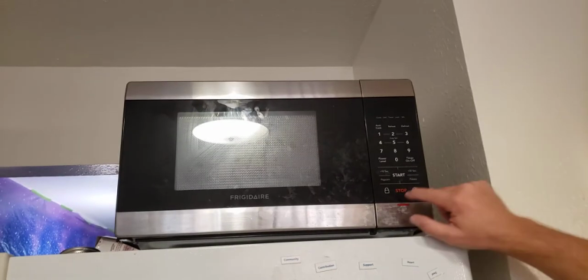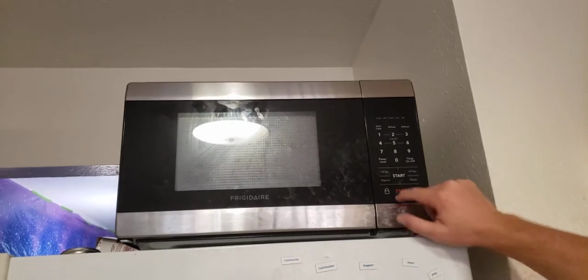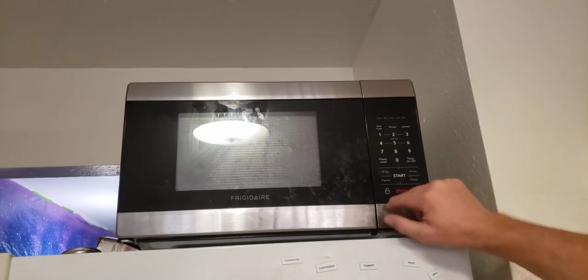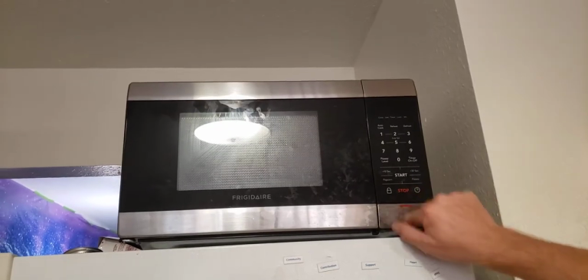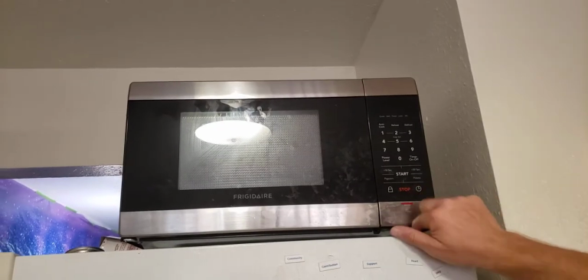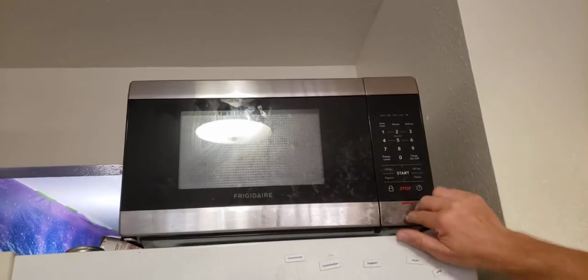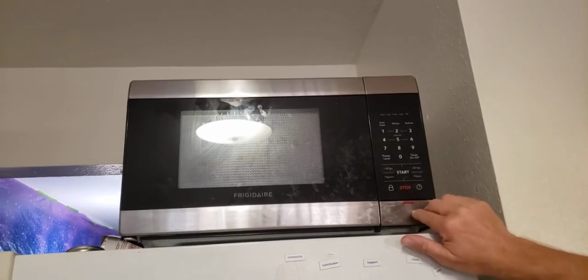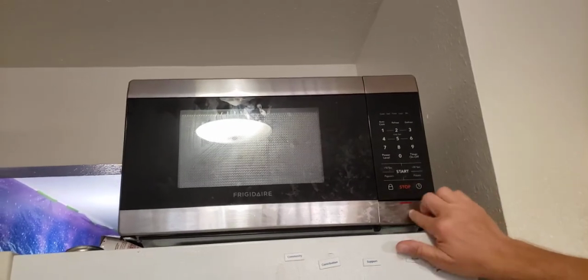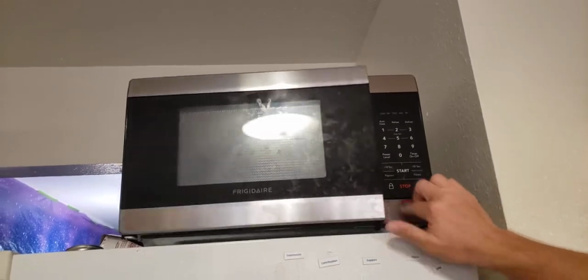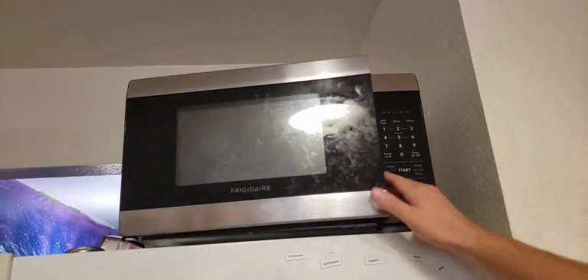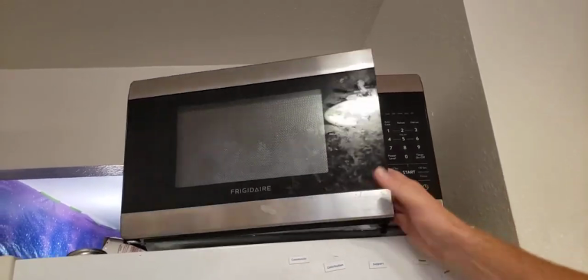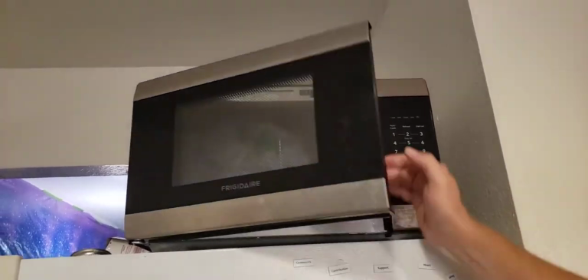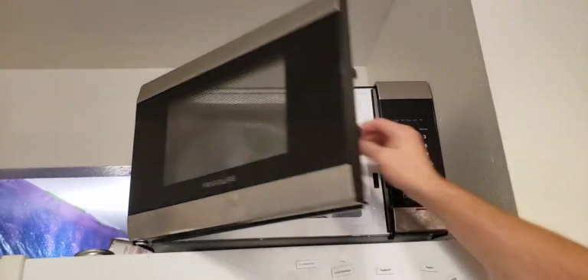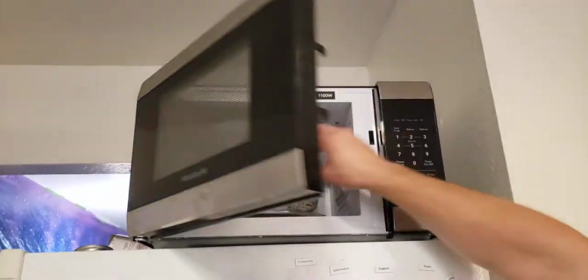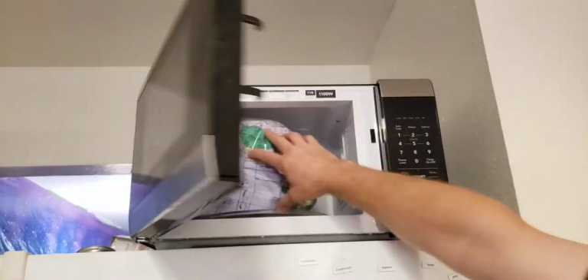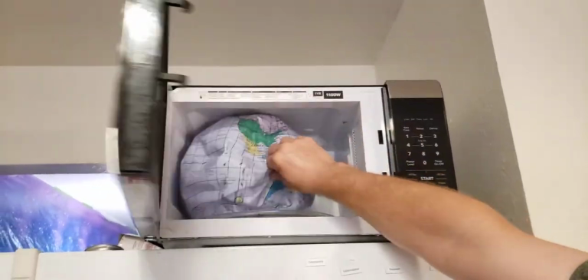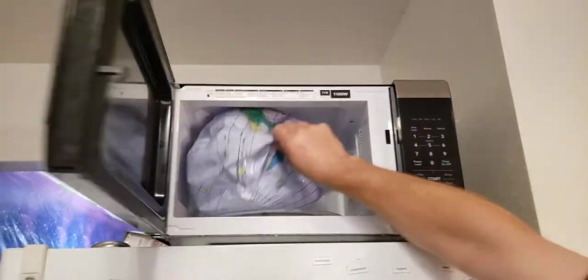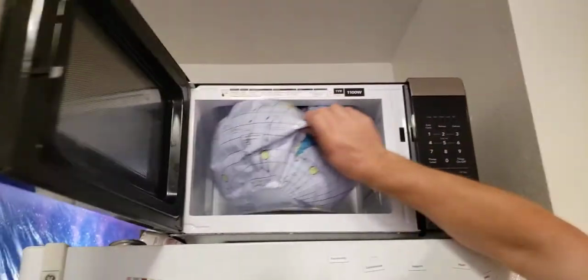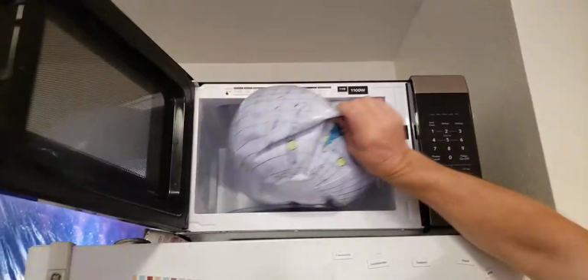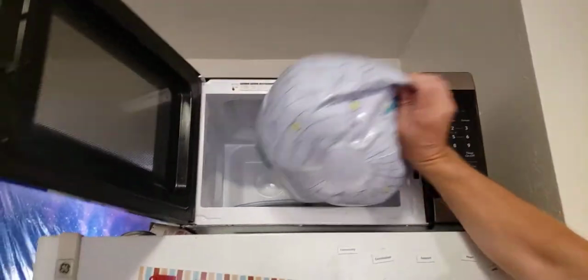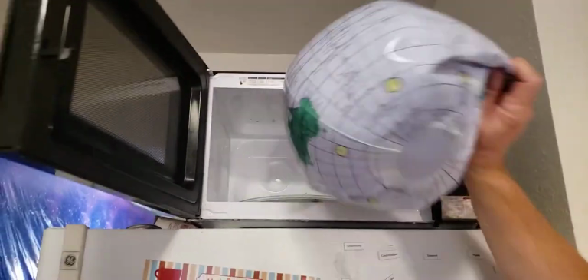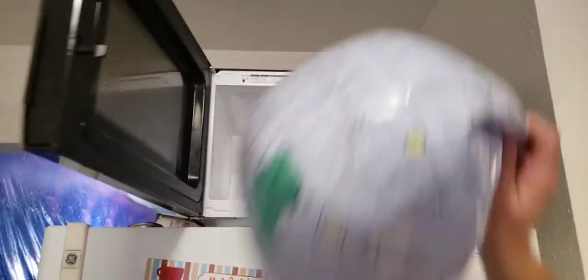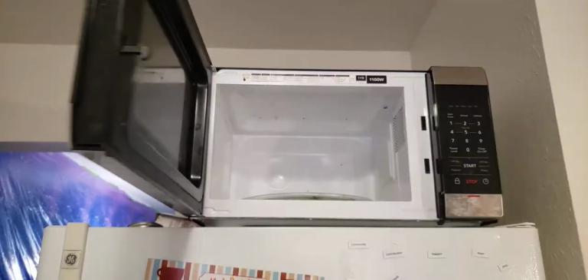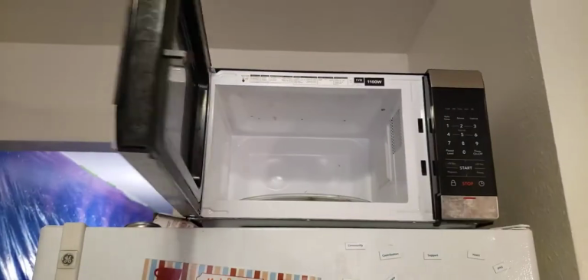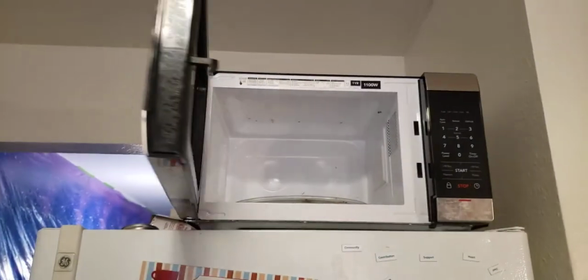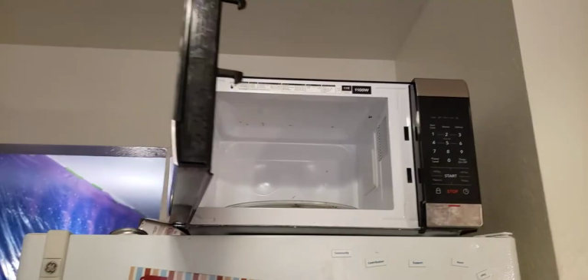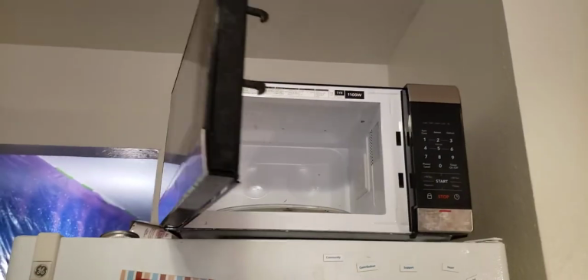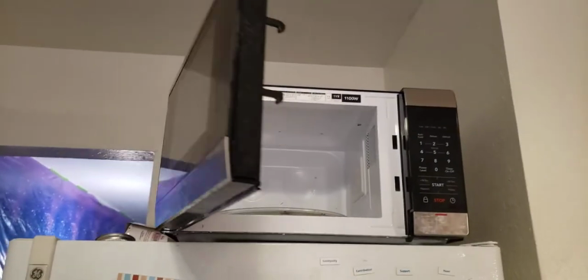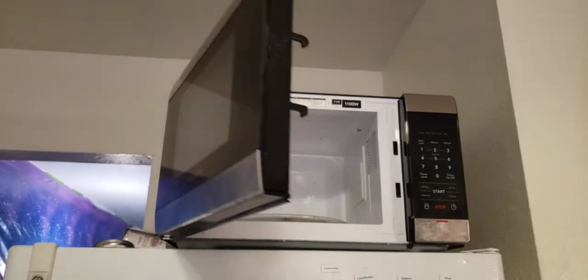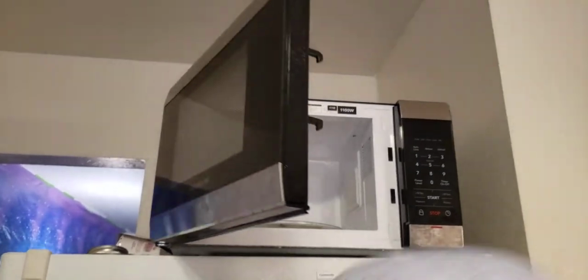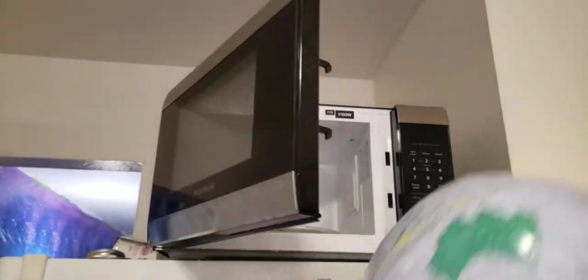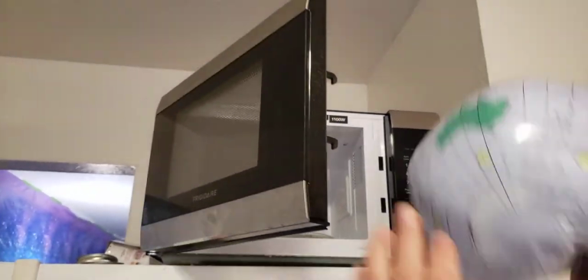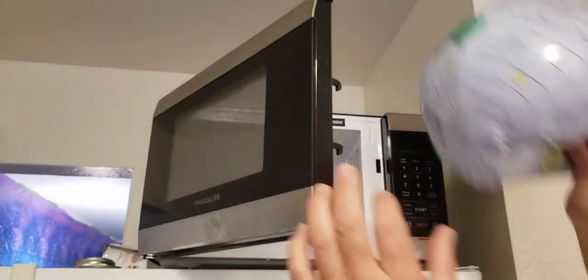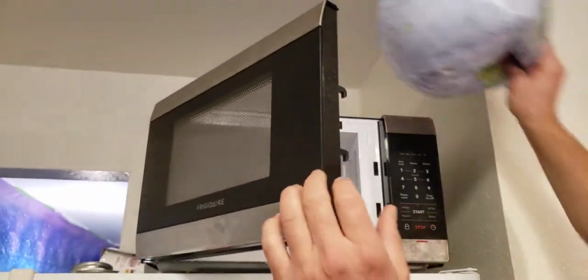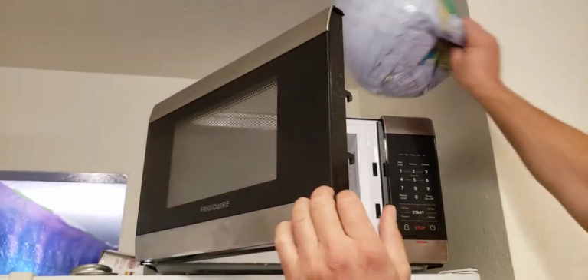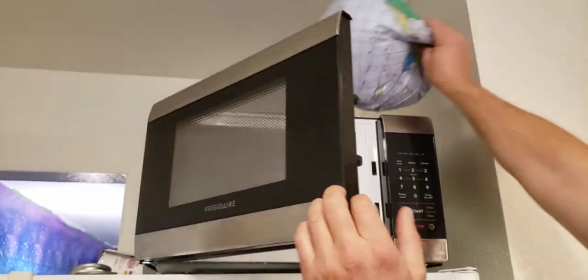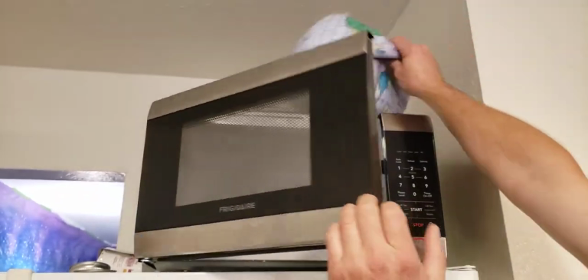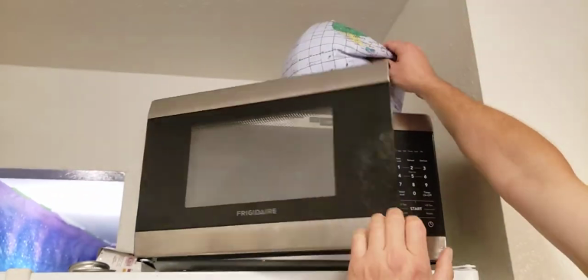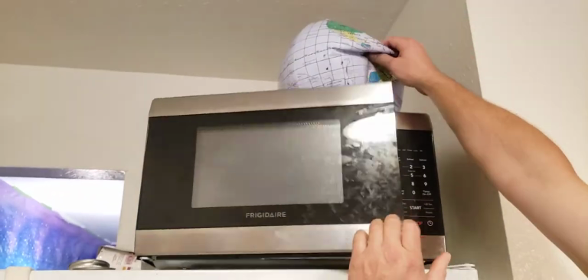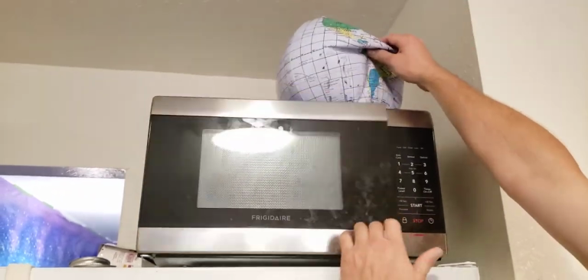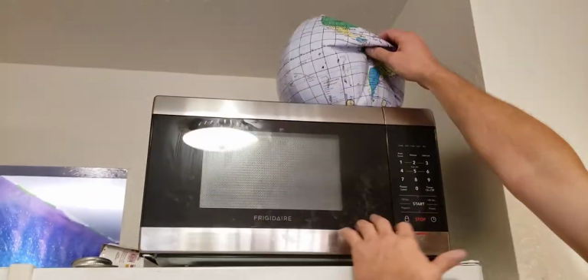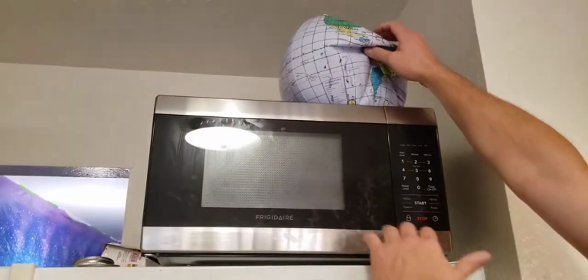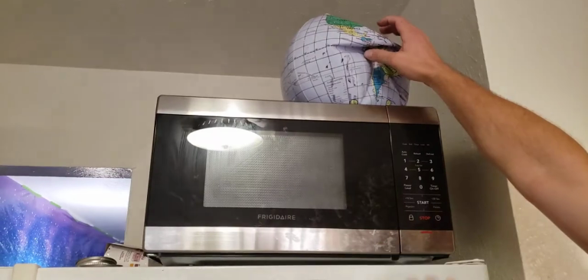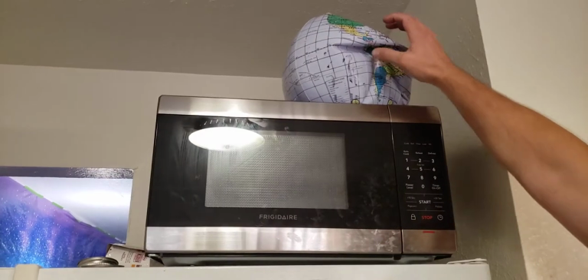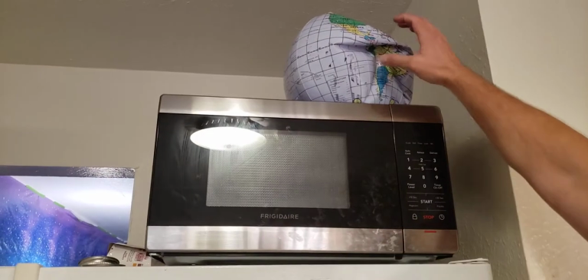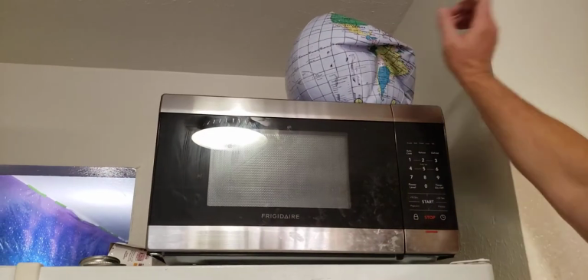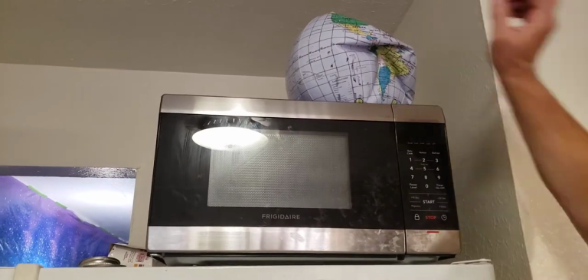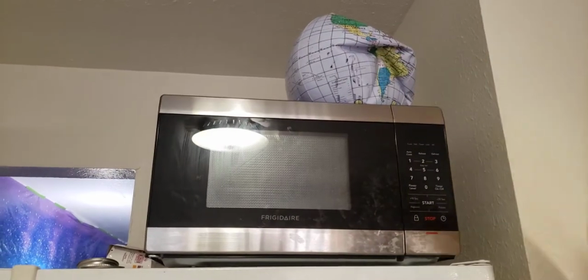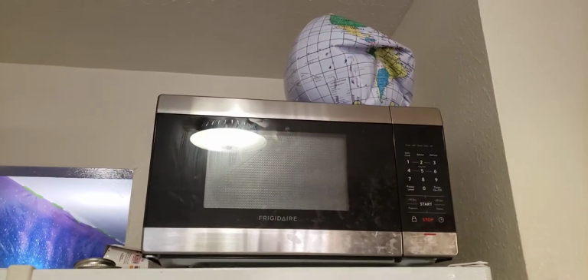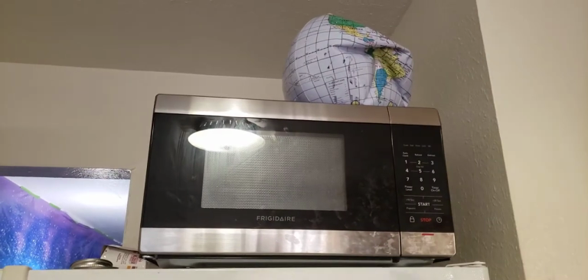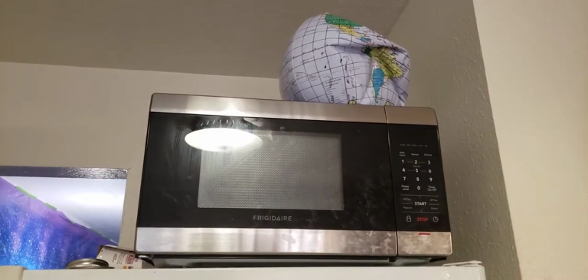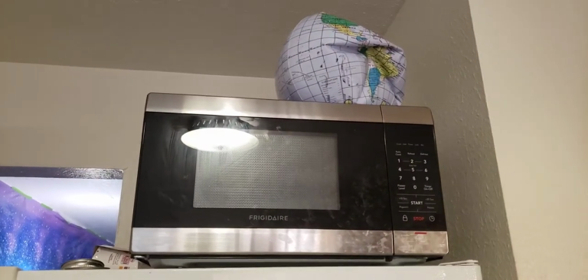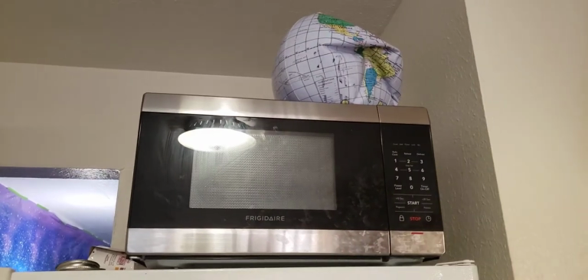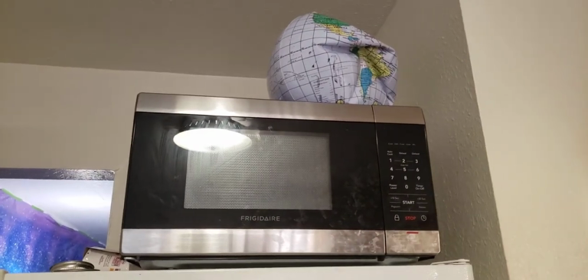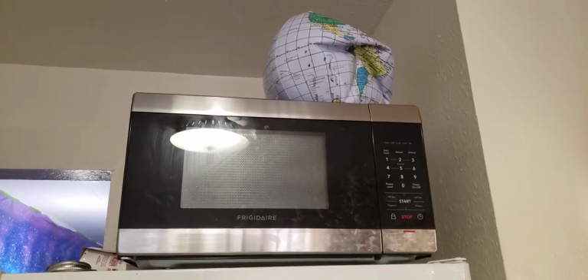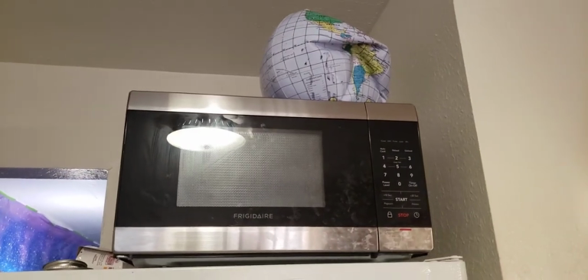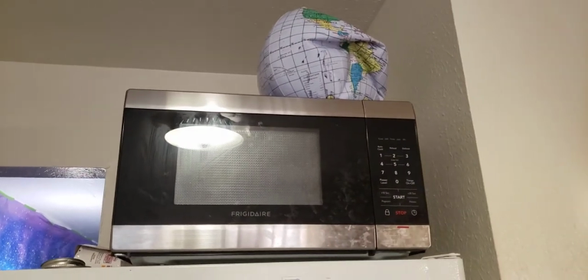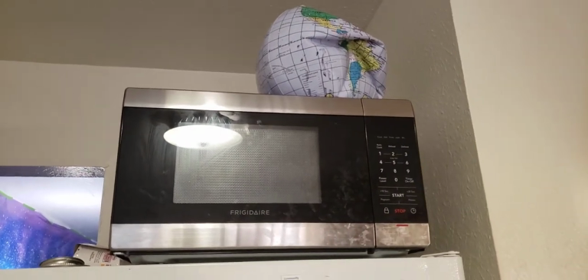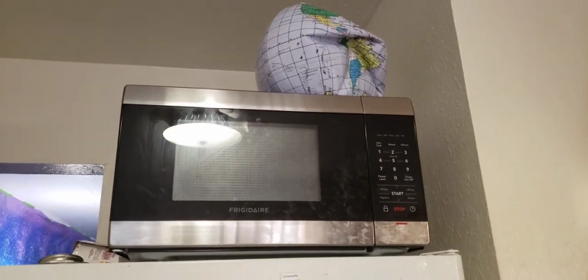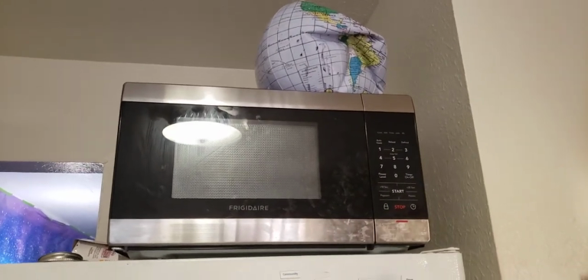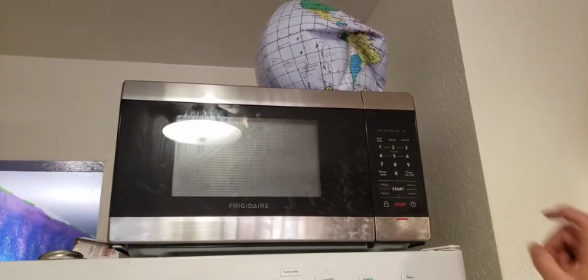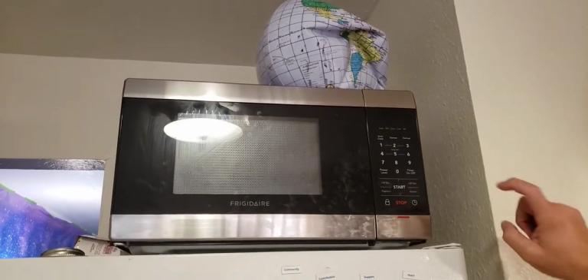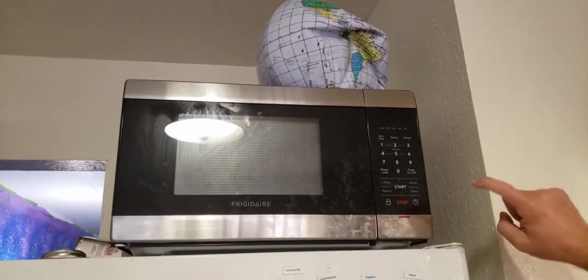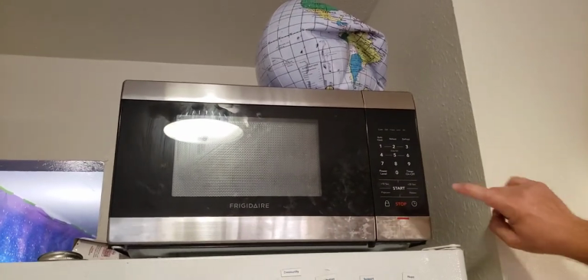I'm not really going to cook my globe — I like my globe. I had to let a little air into it to fit into this tiny microwave. But this is how you make it stop beeping.